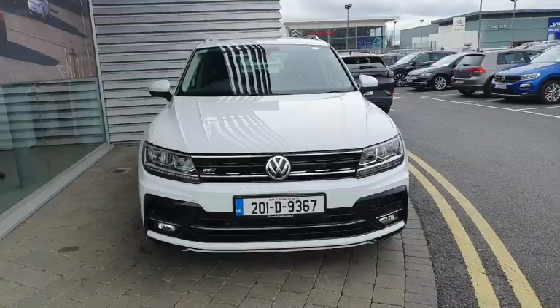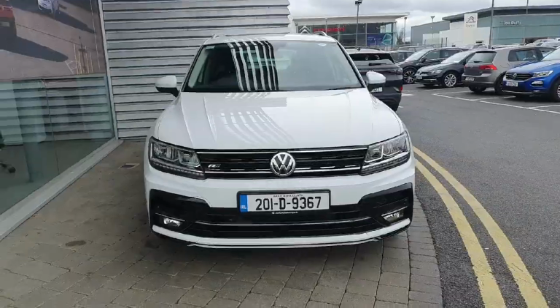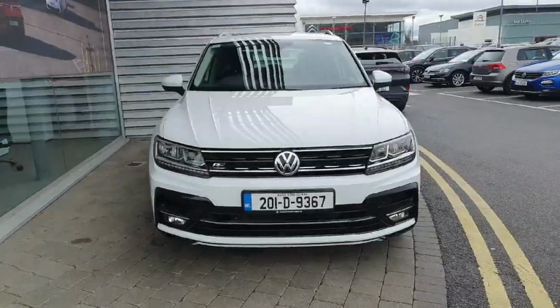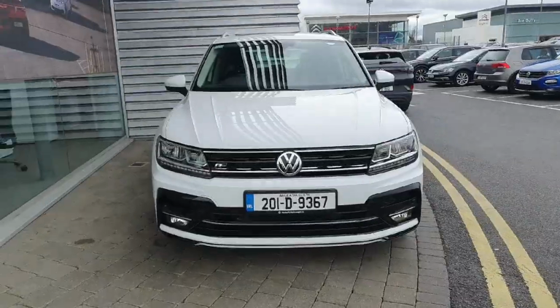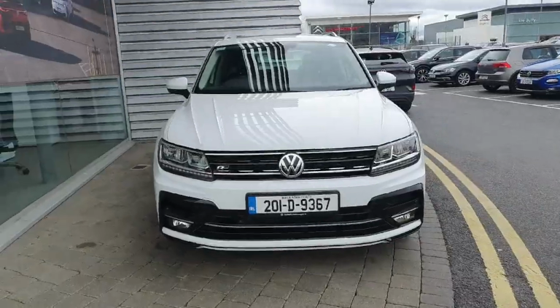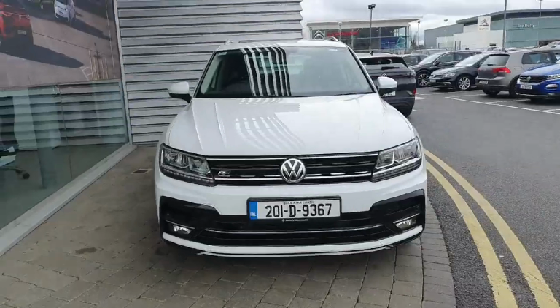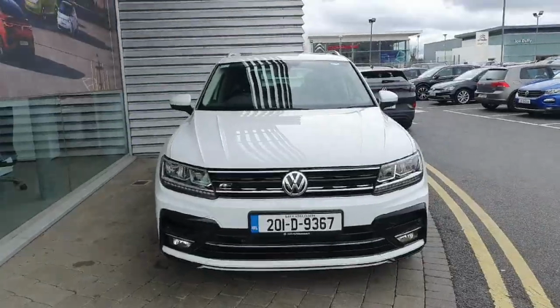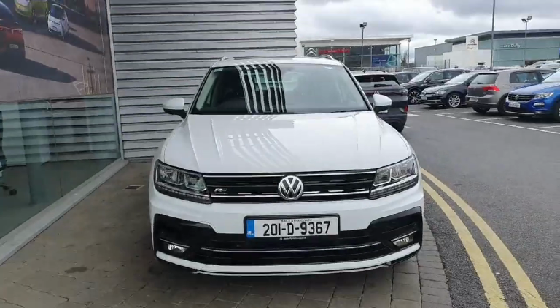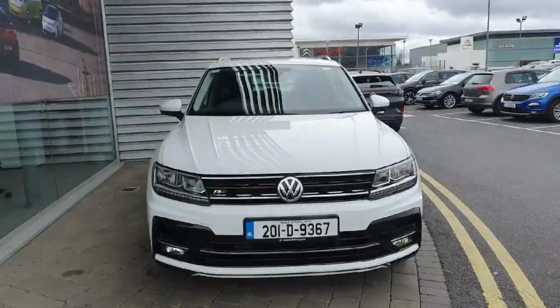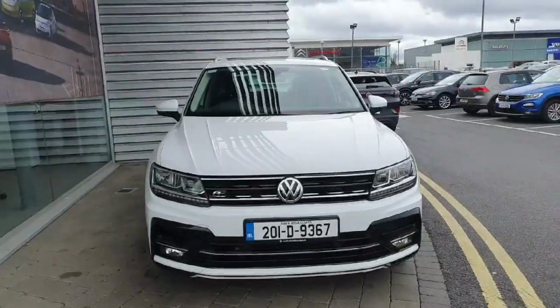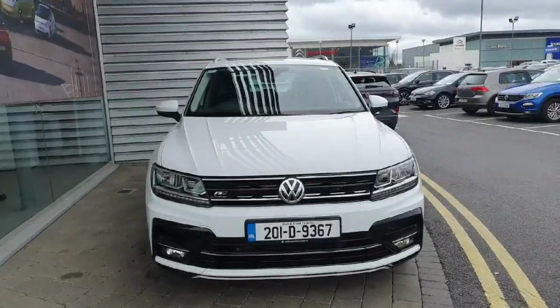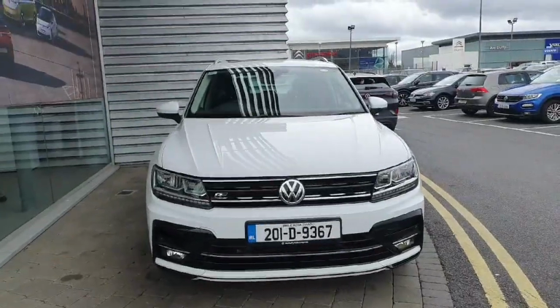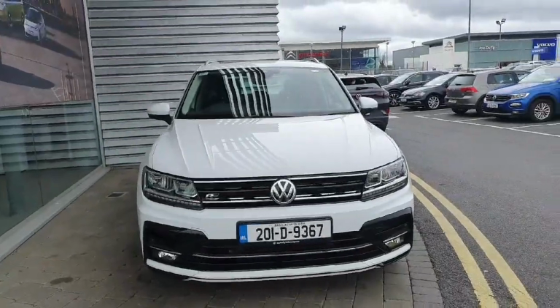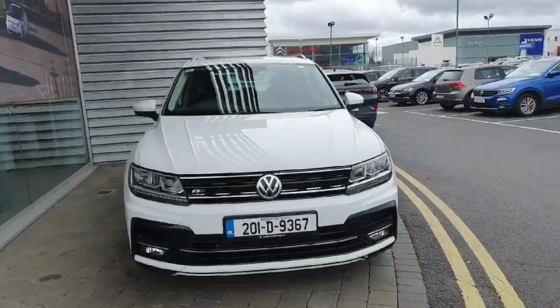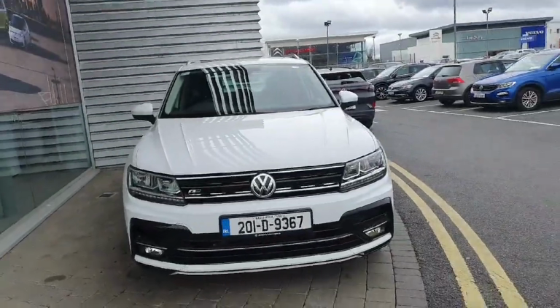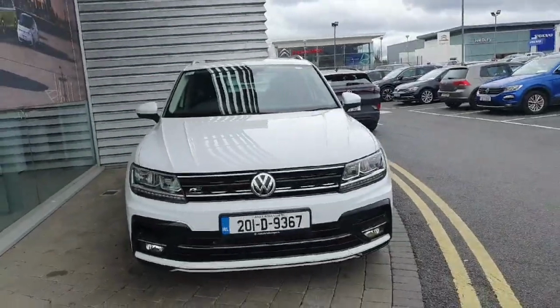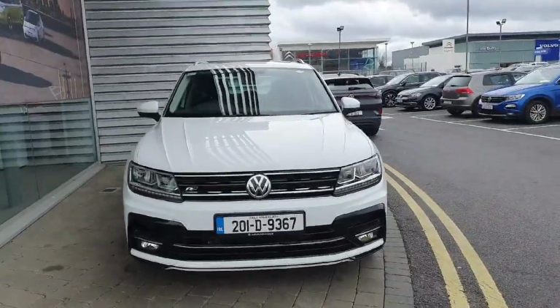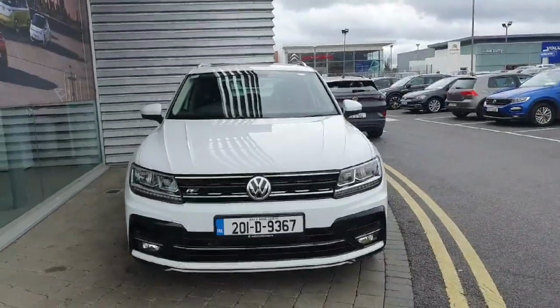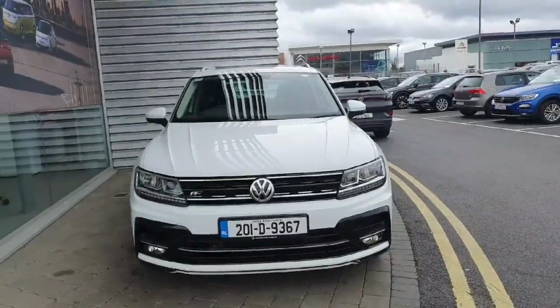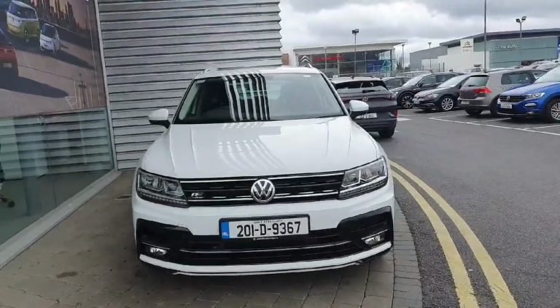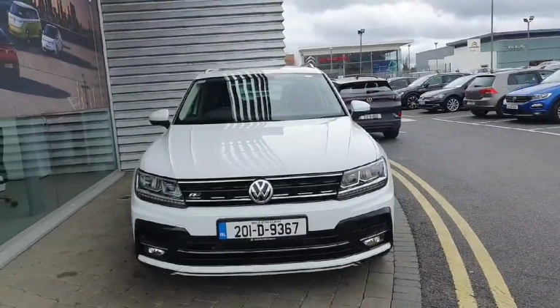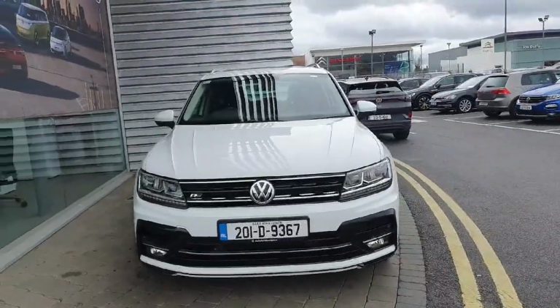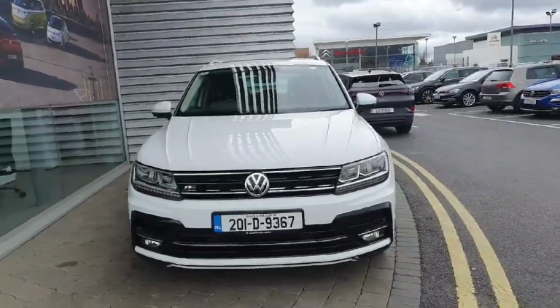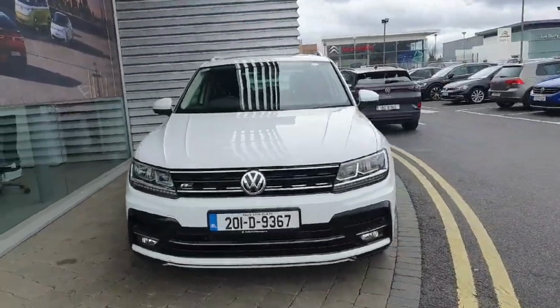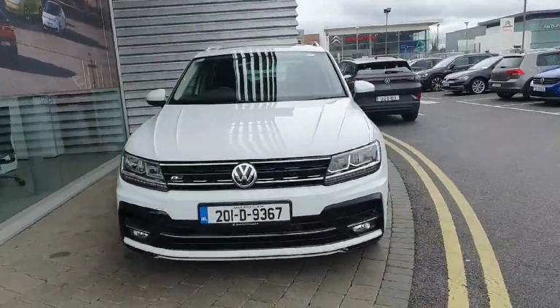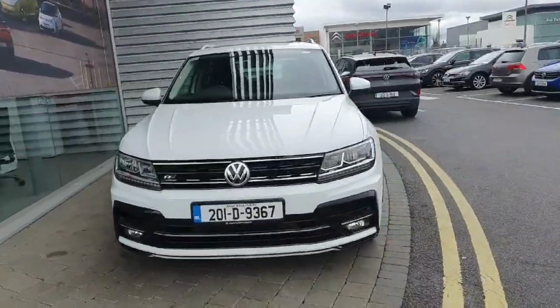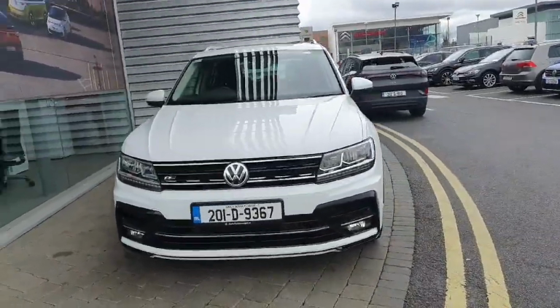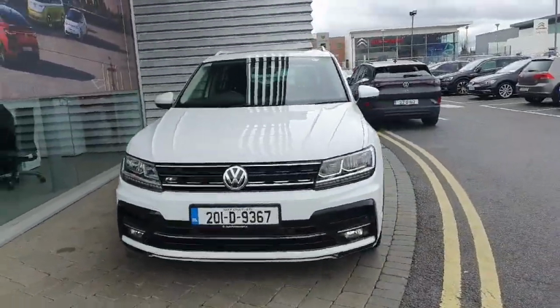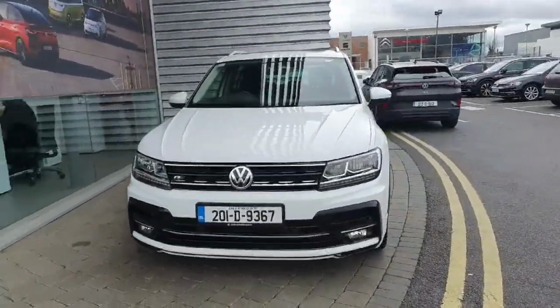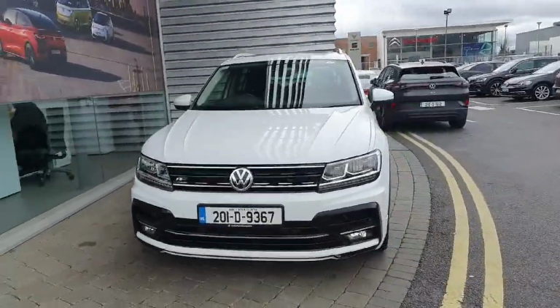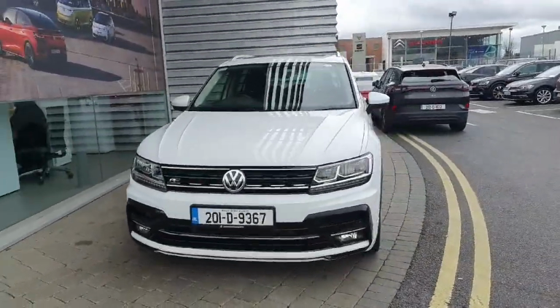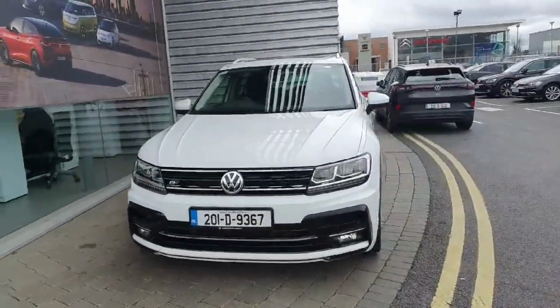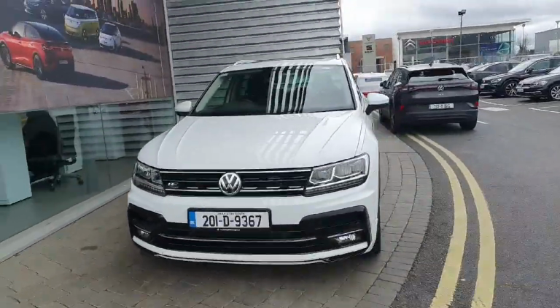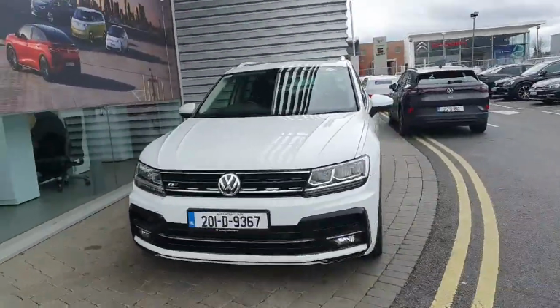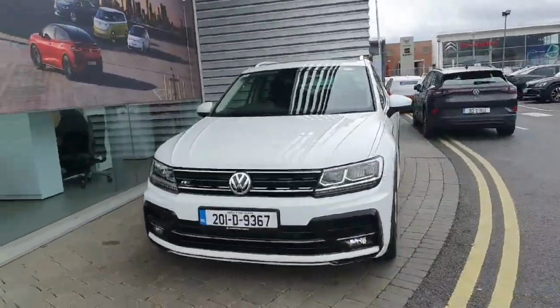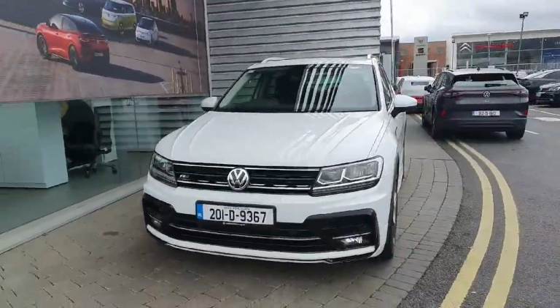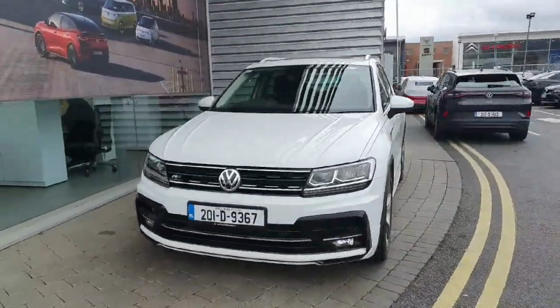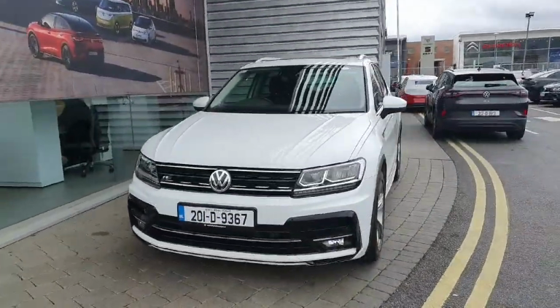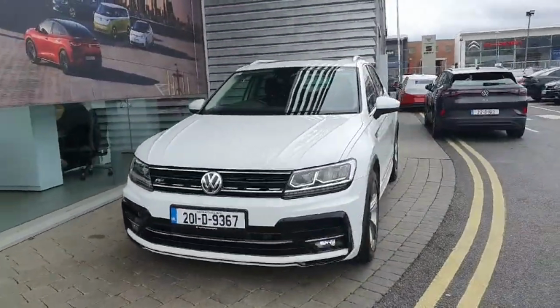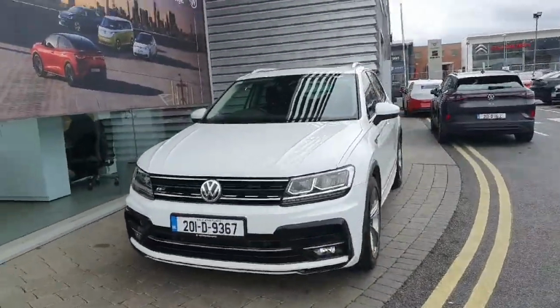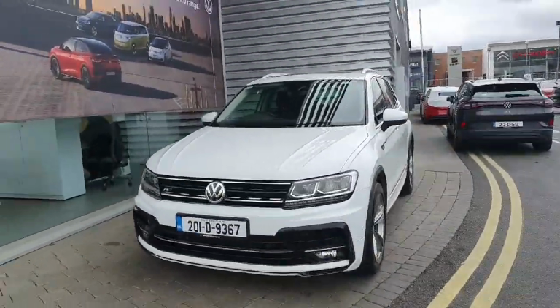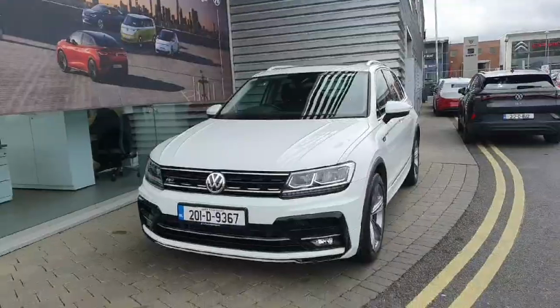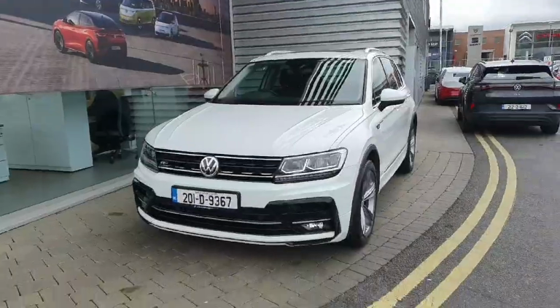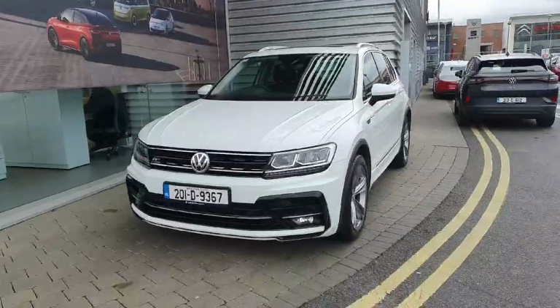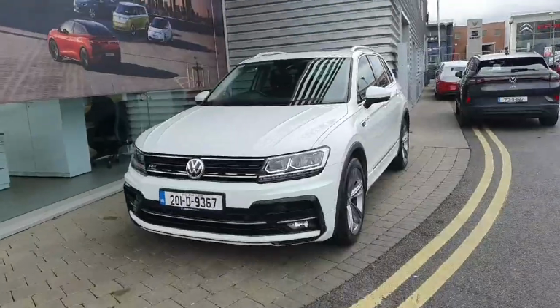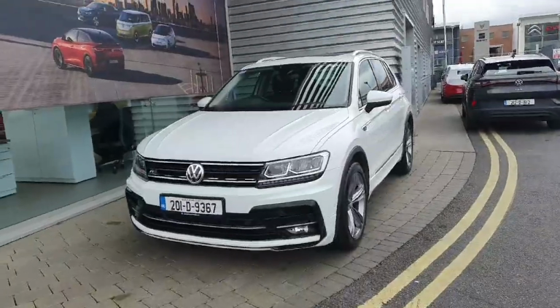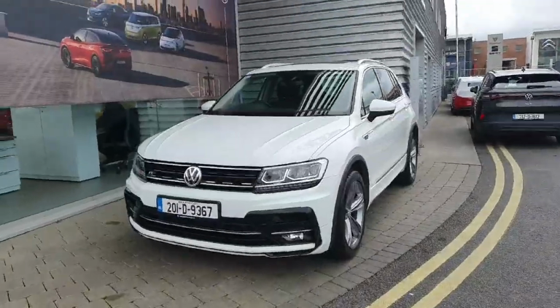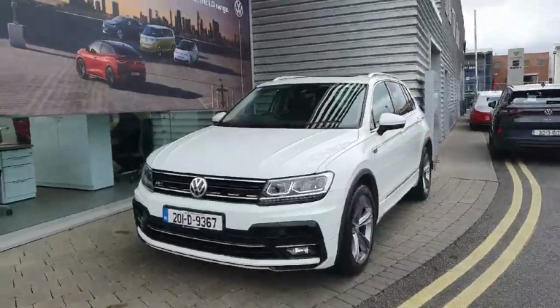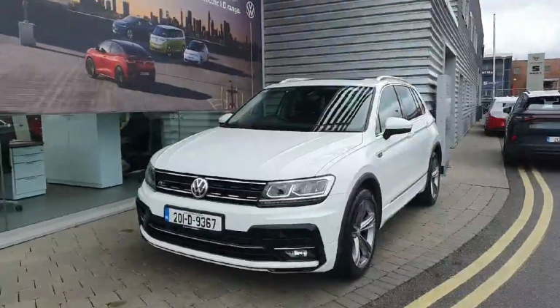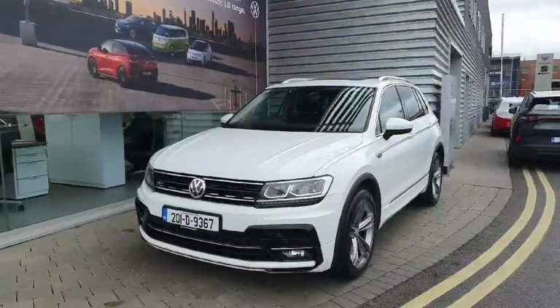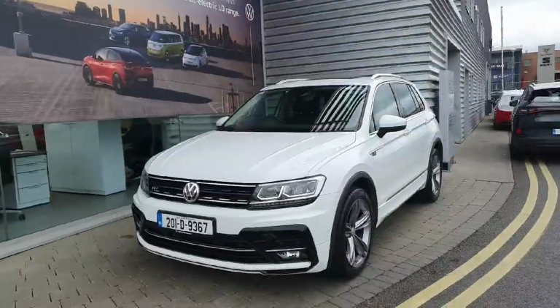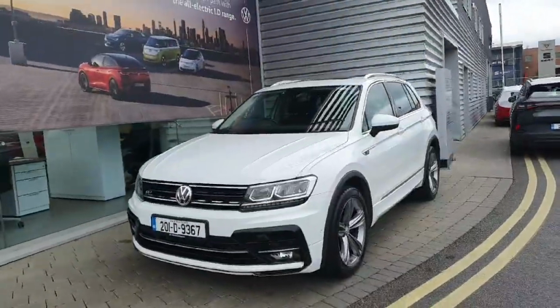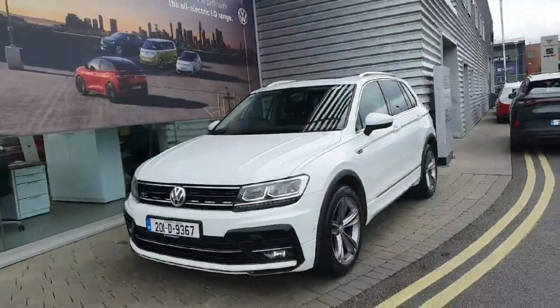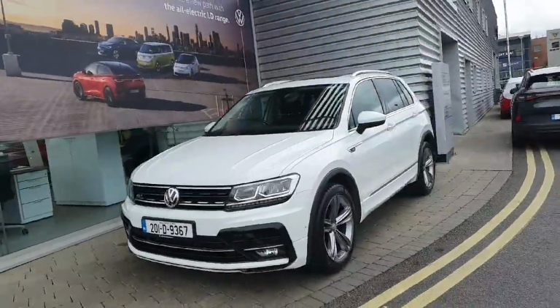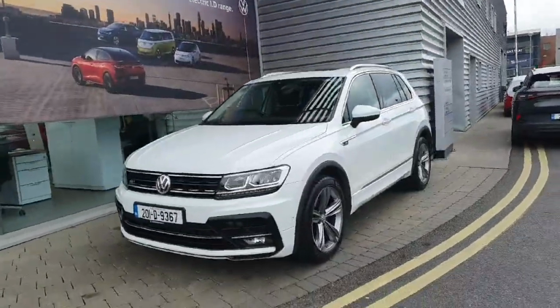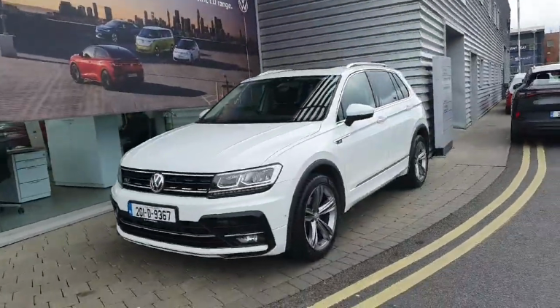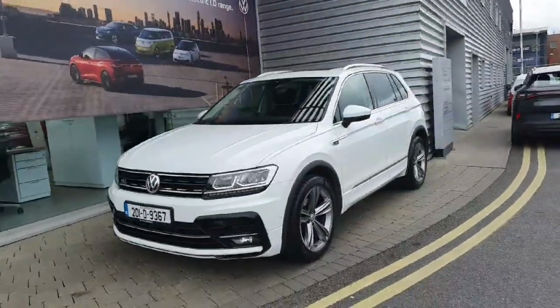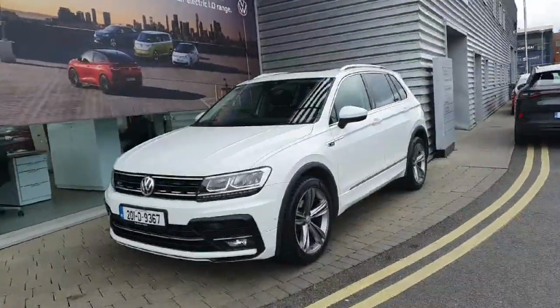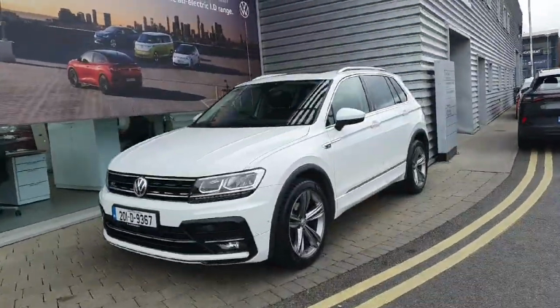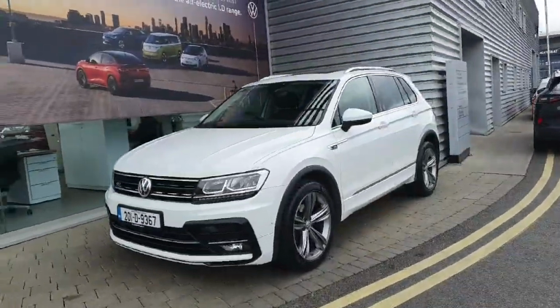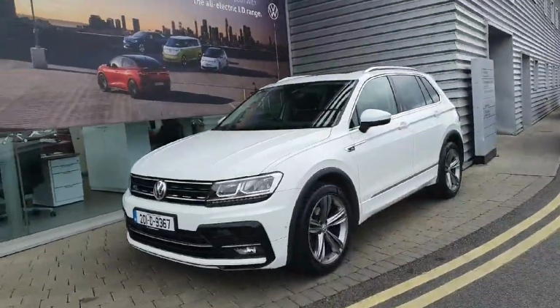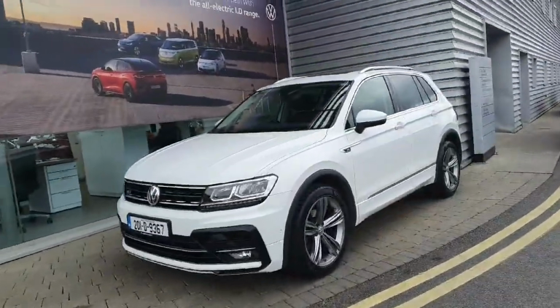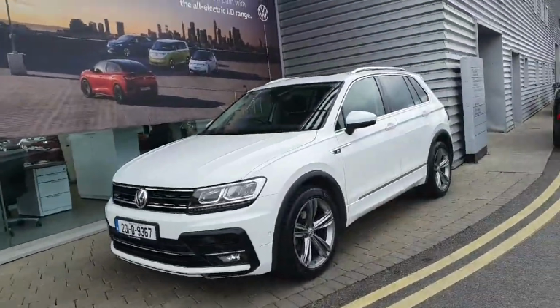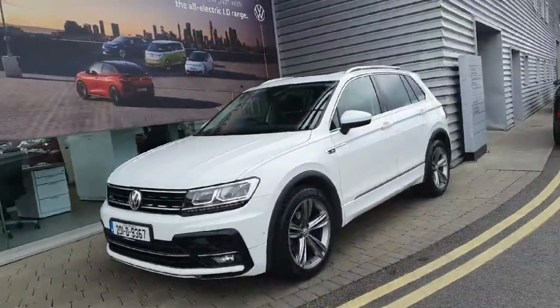Hi everyone, welcome to Geodulfi Volkswagen Airside. Today we're looking at the 2020 Volkswagen Tiguan R-line finished in metallic grey.